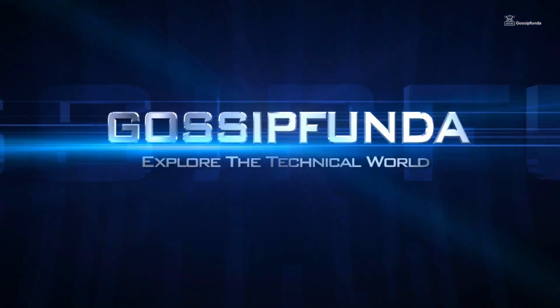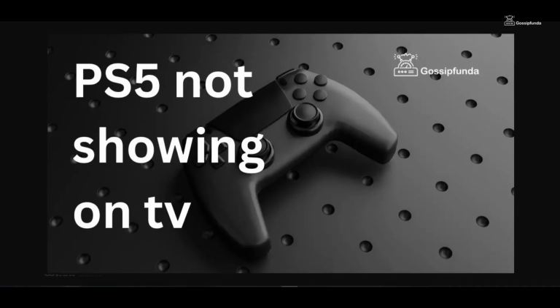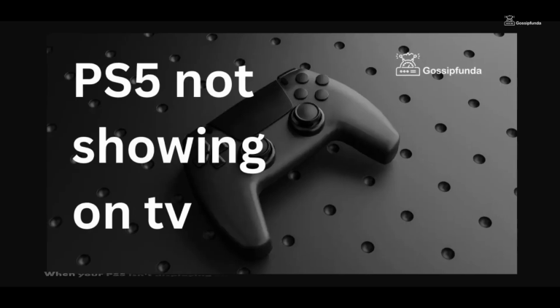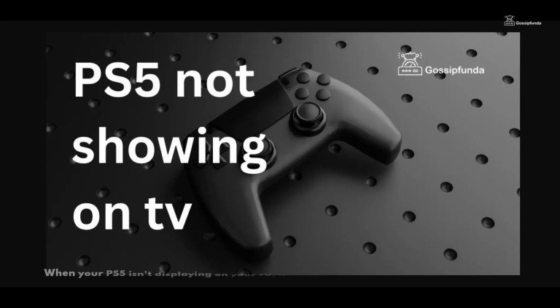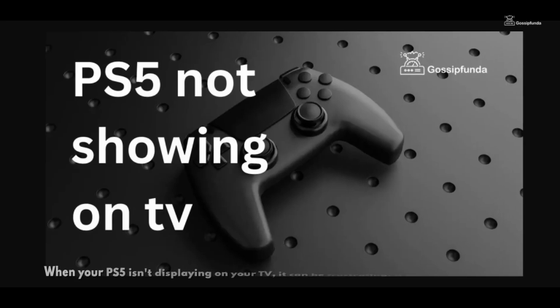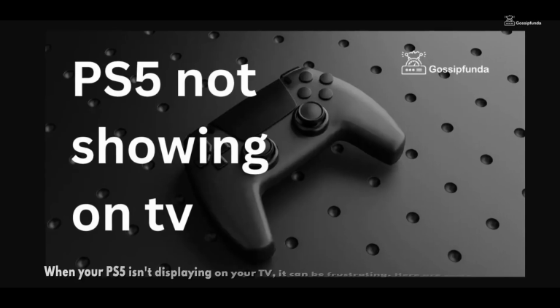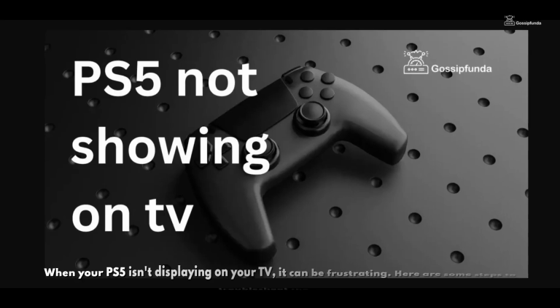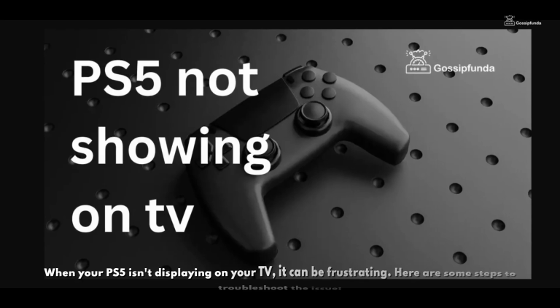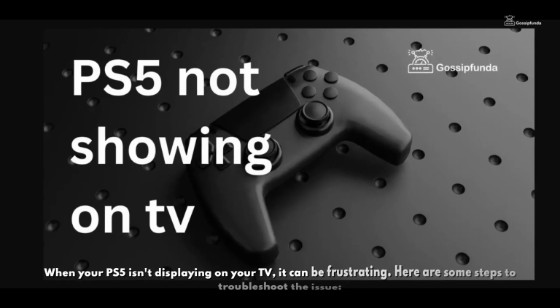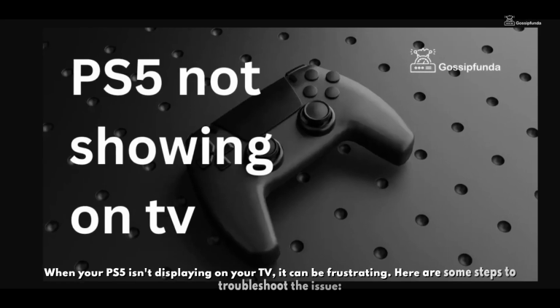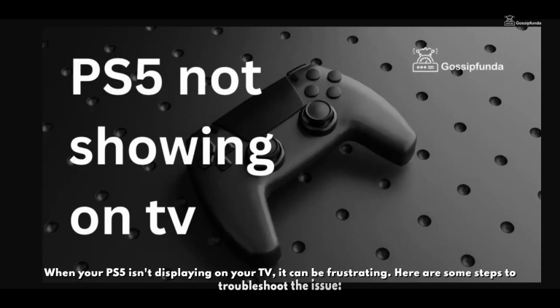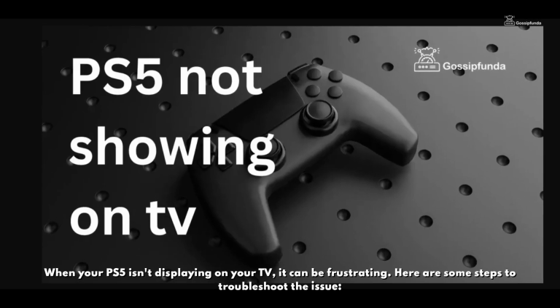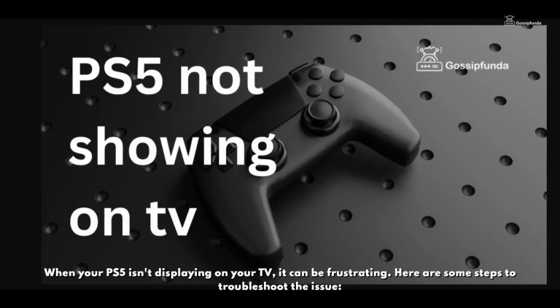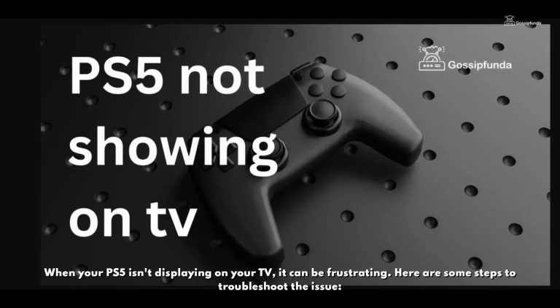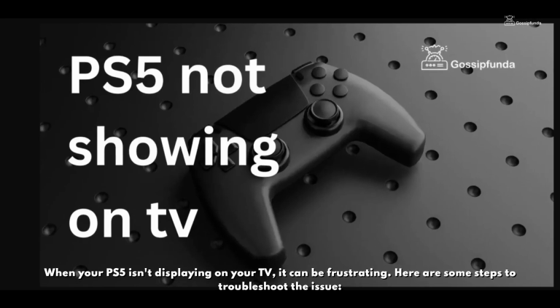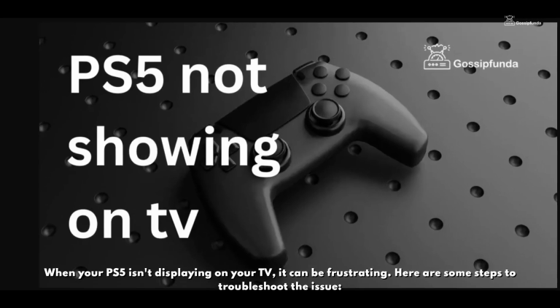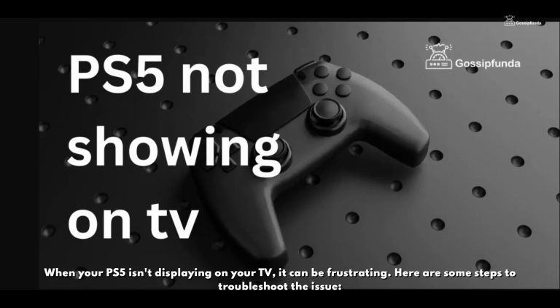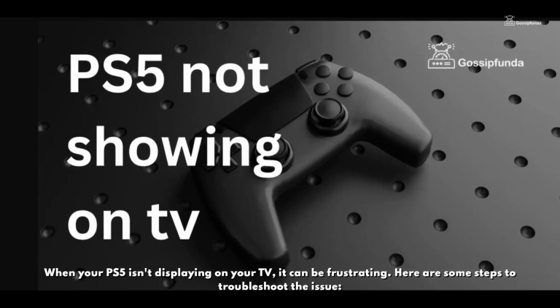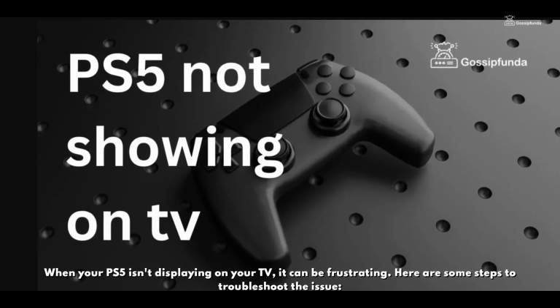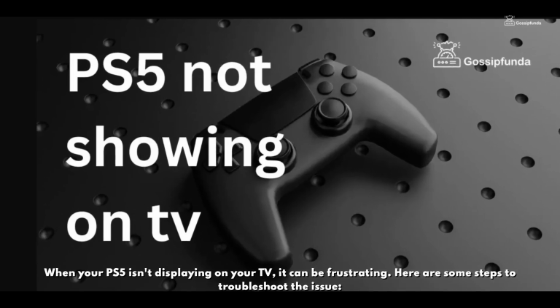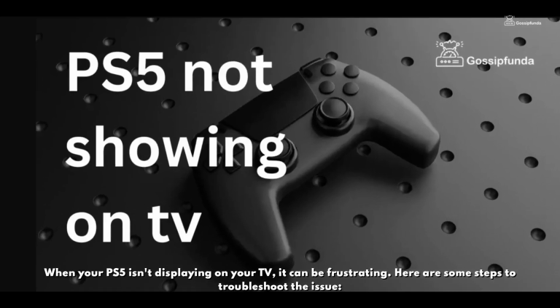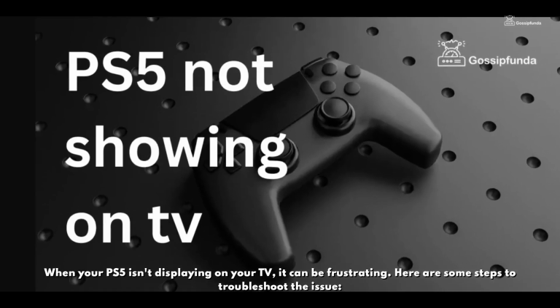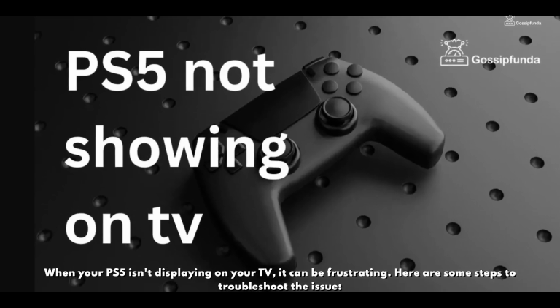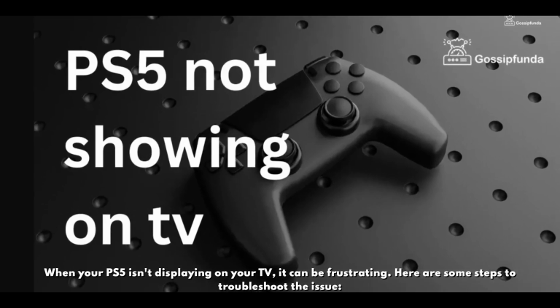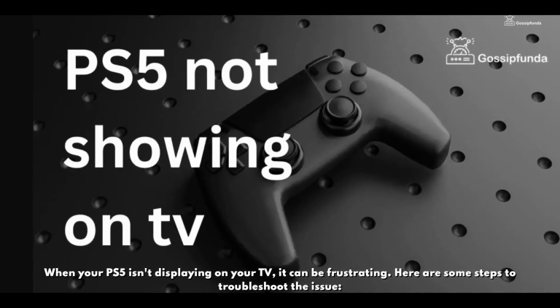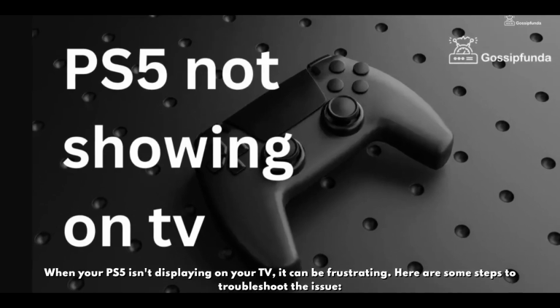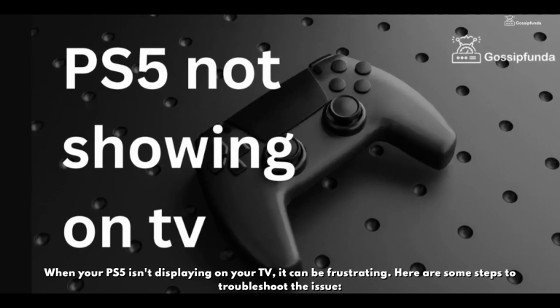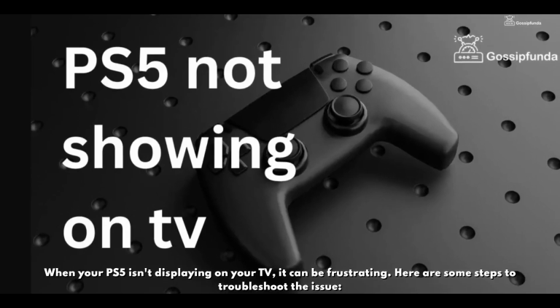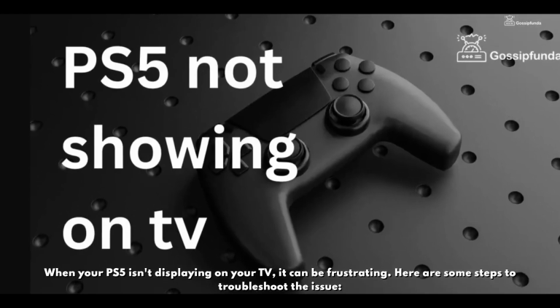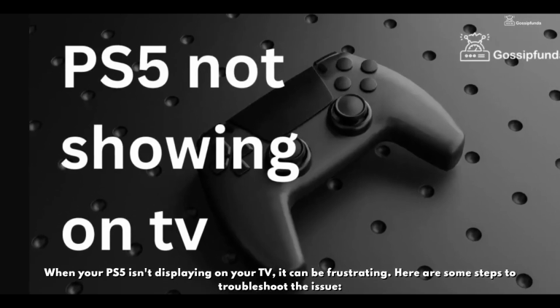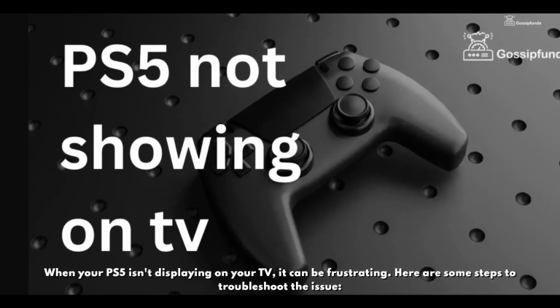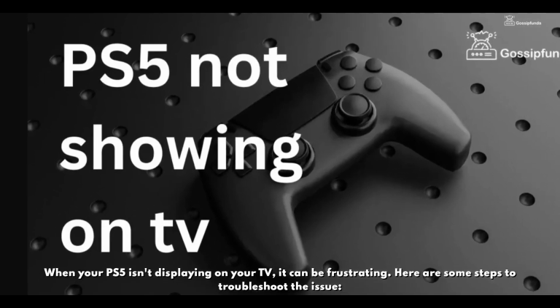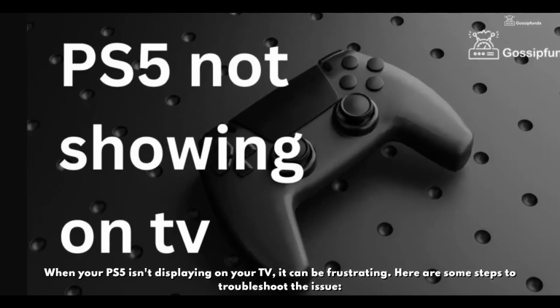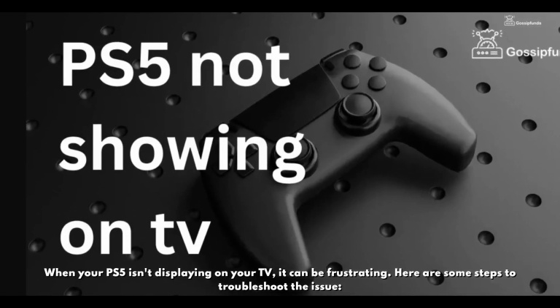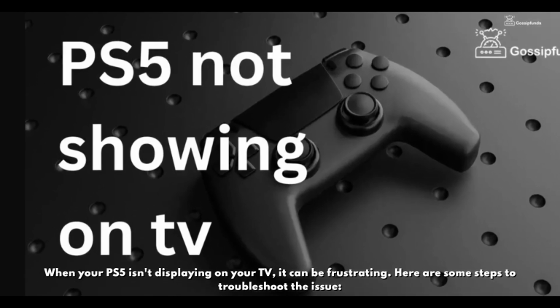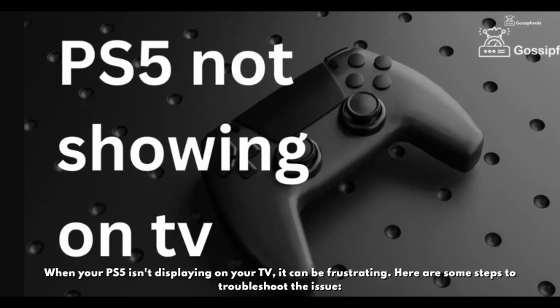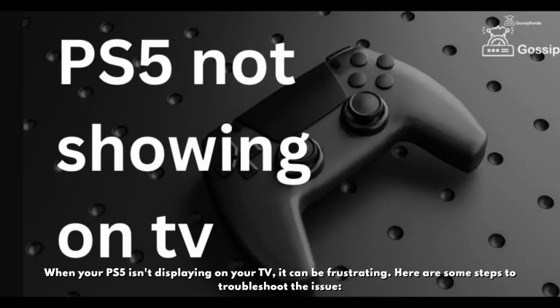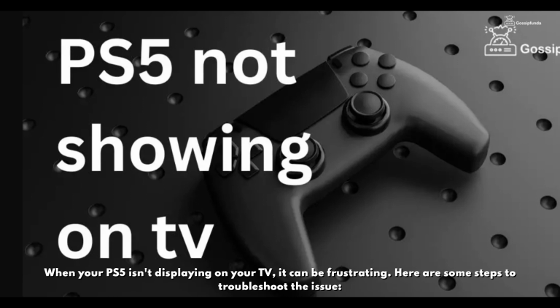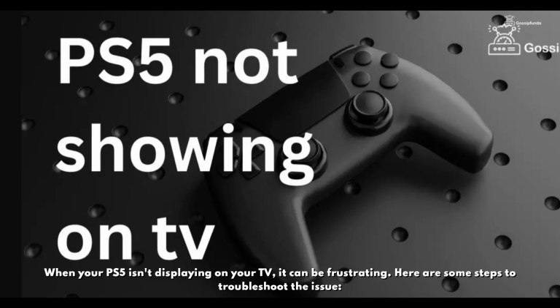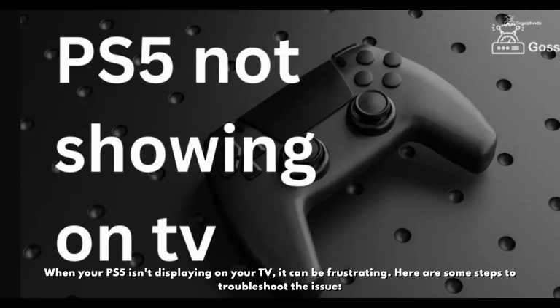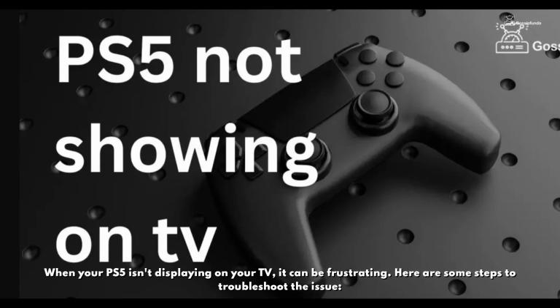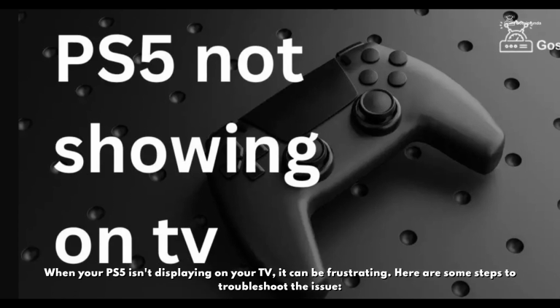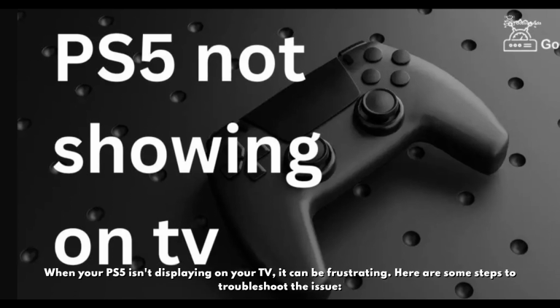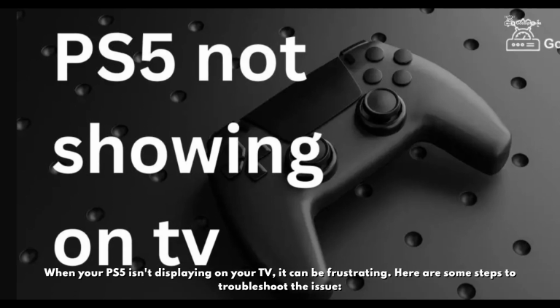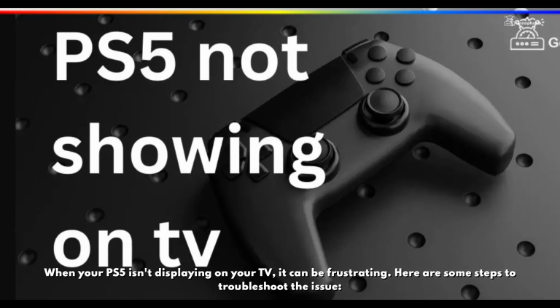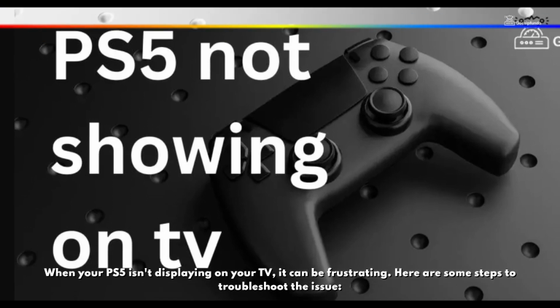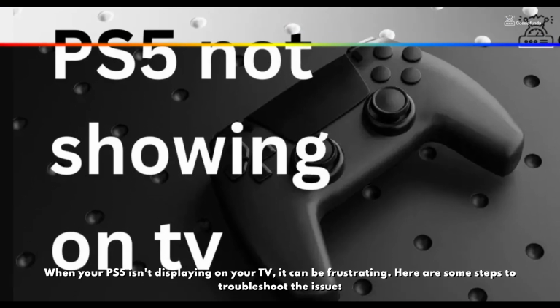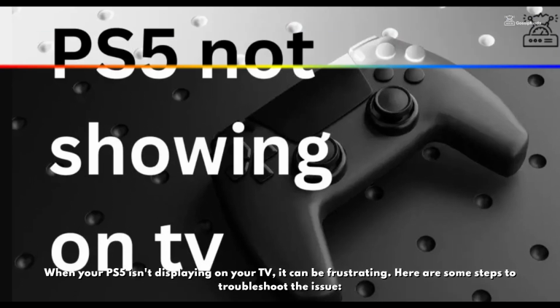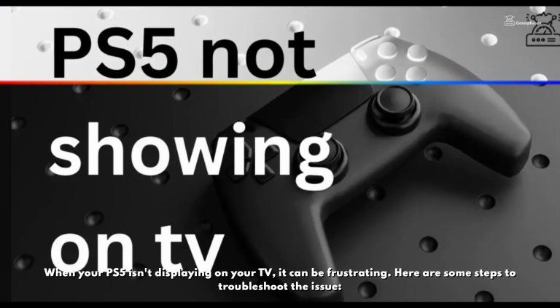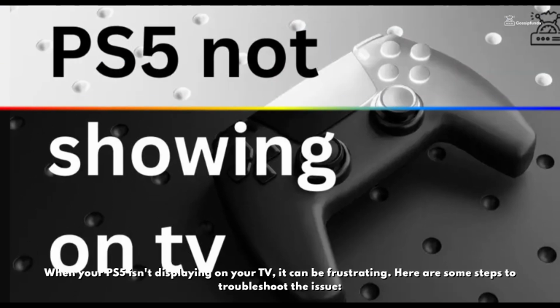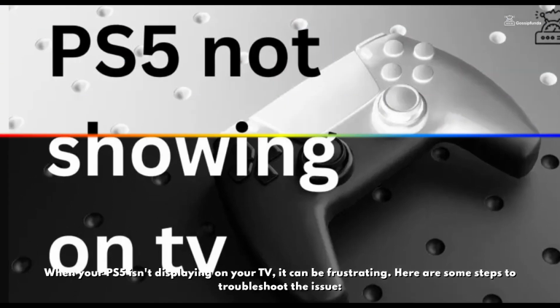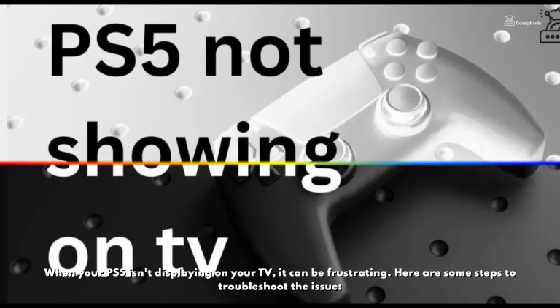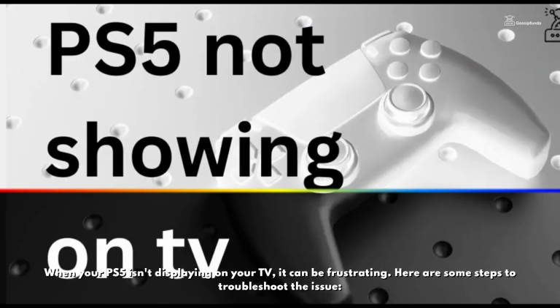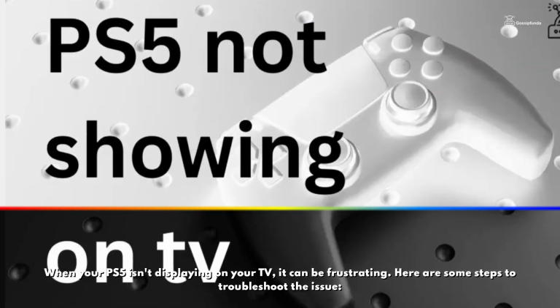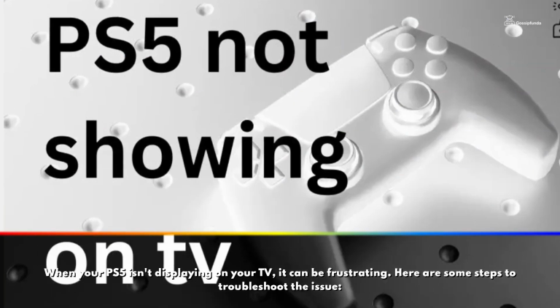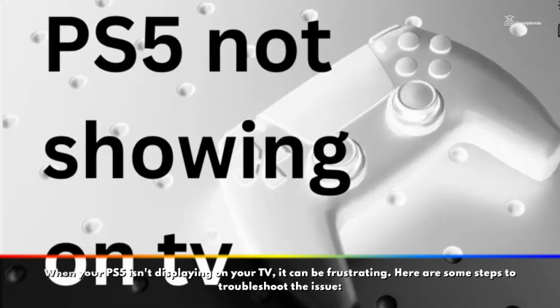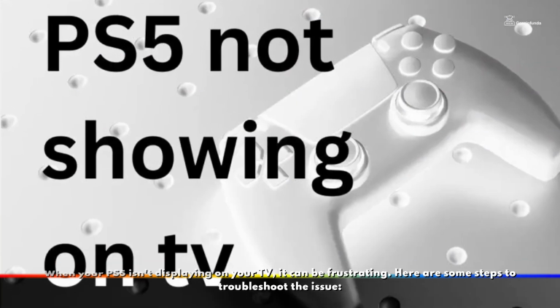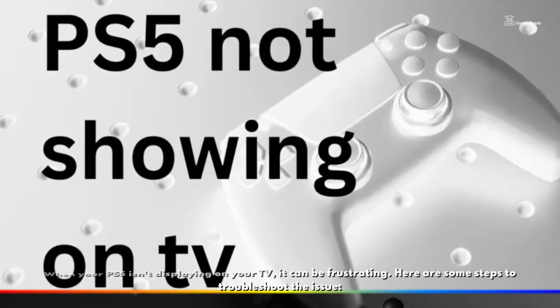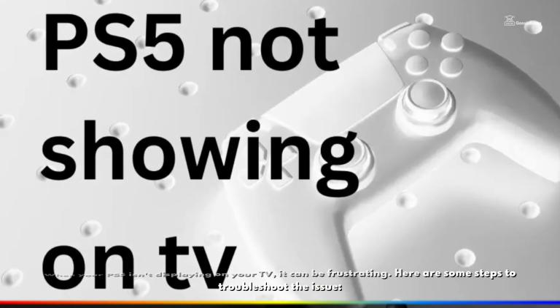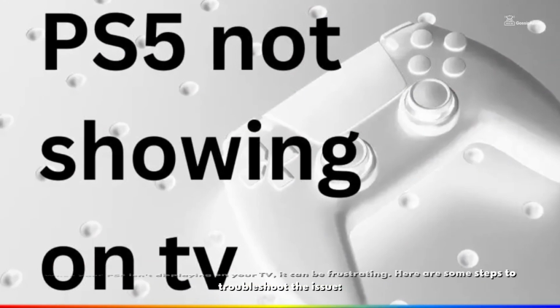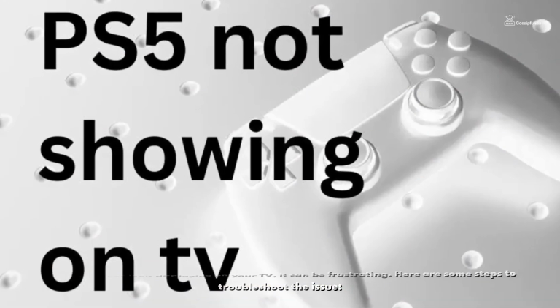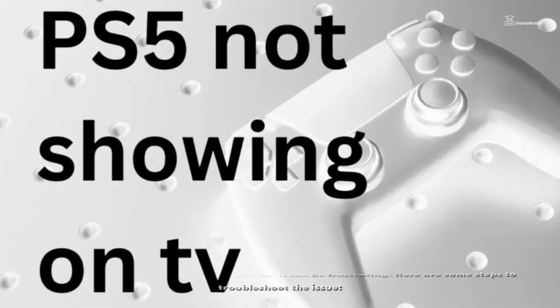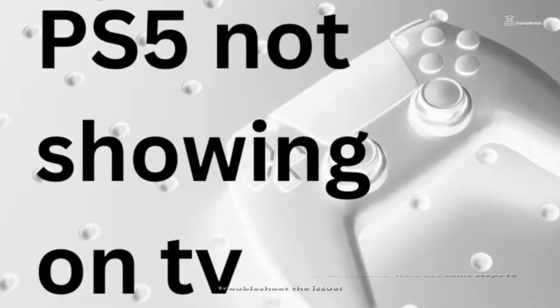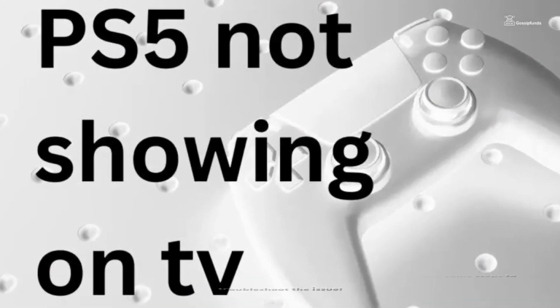When your PS5 isn't displaying on your TV, it can be frustrating. Here are some steps to troubleshoot the issue.